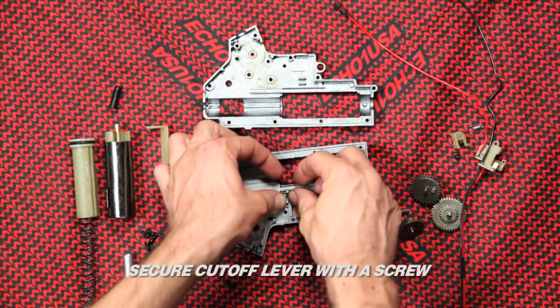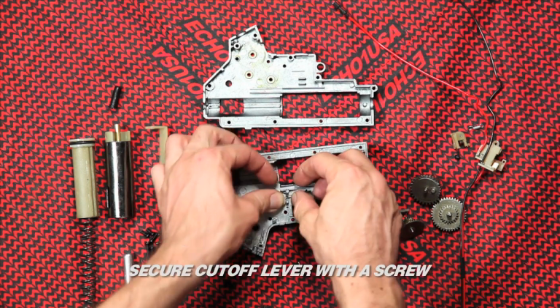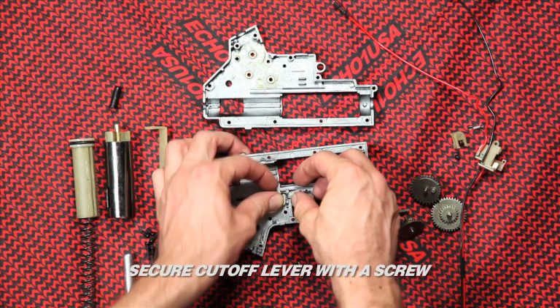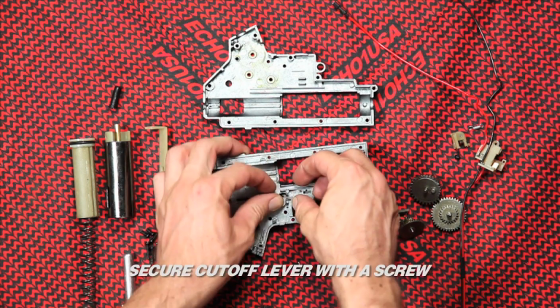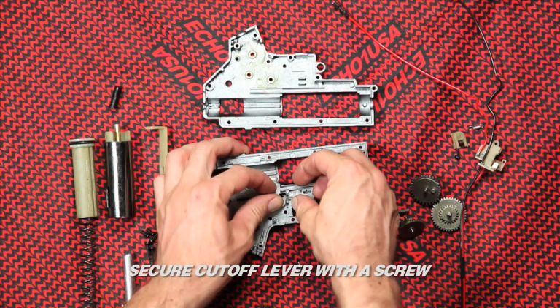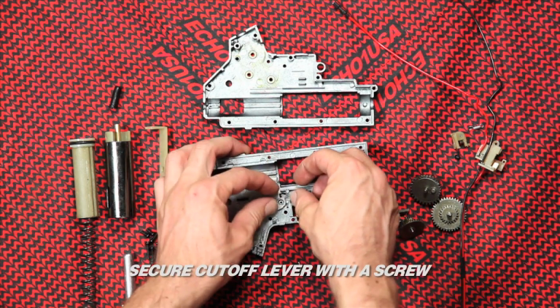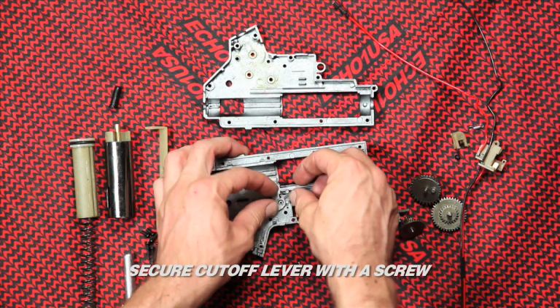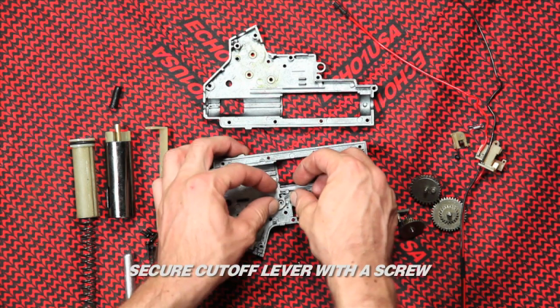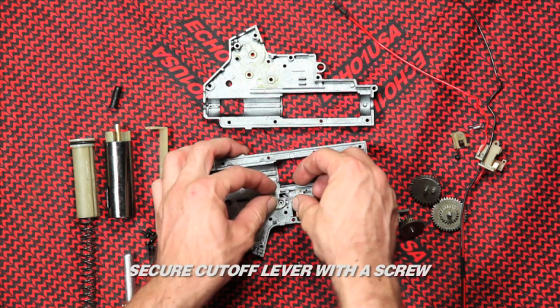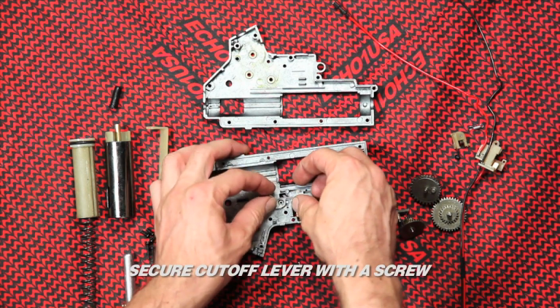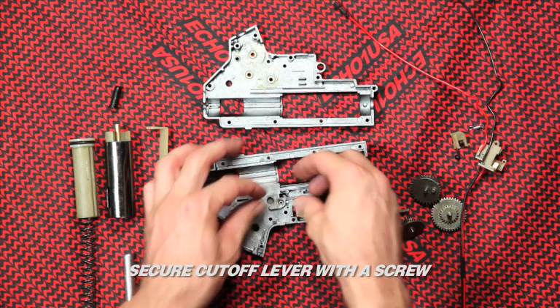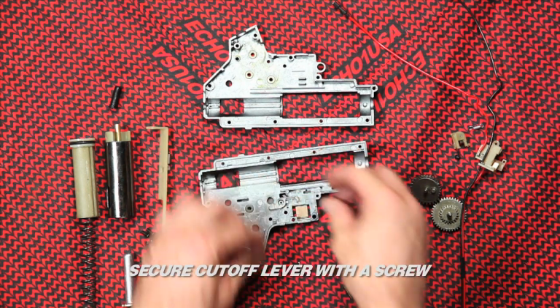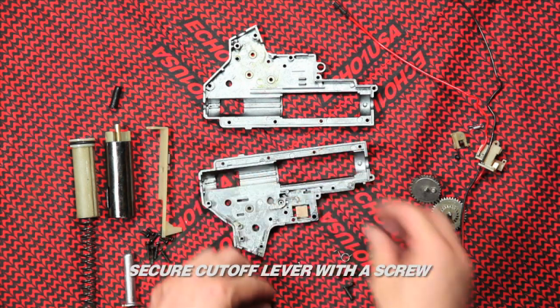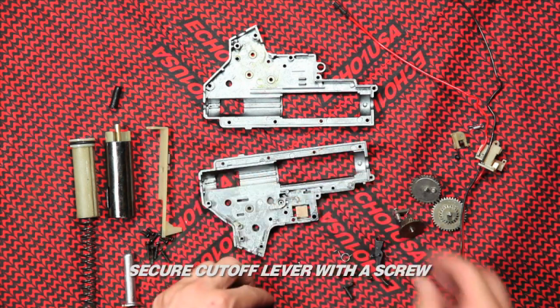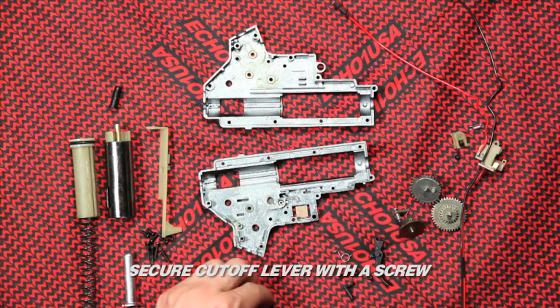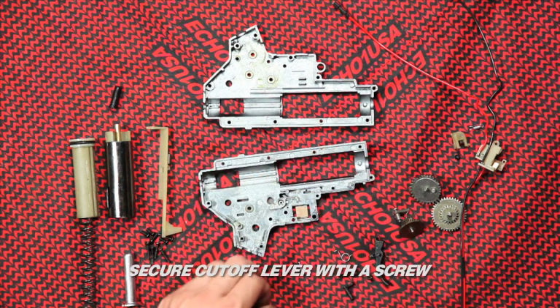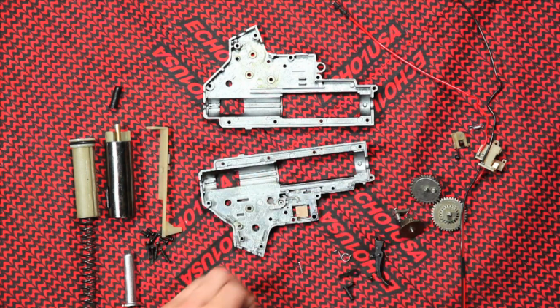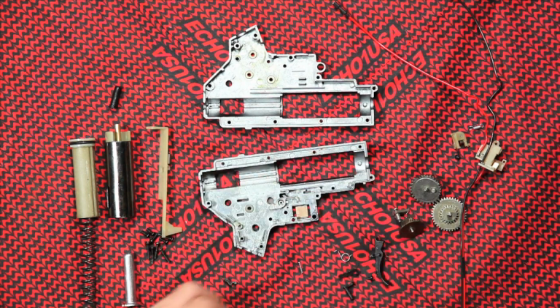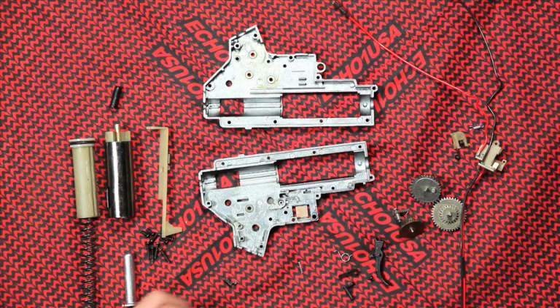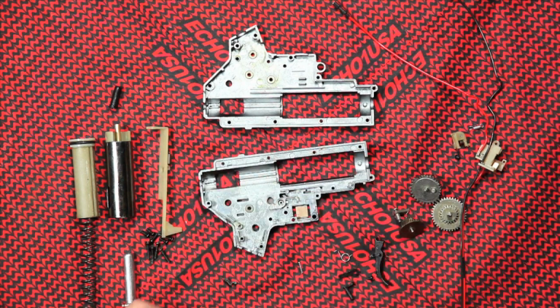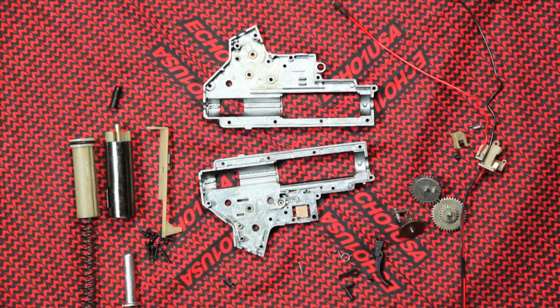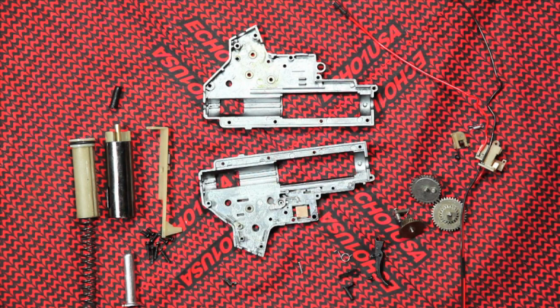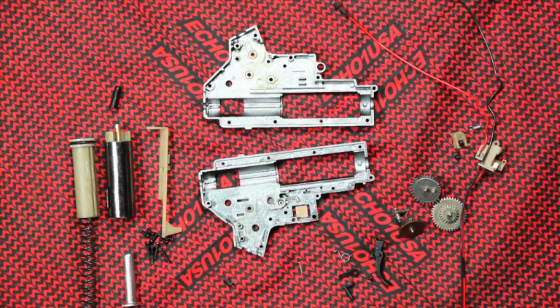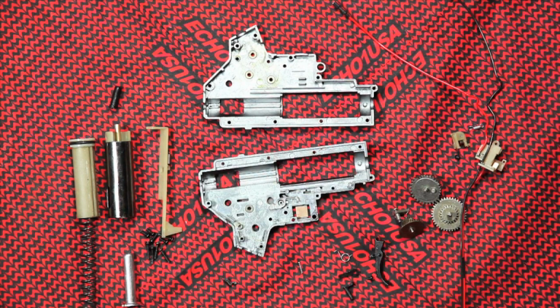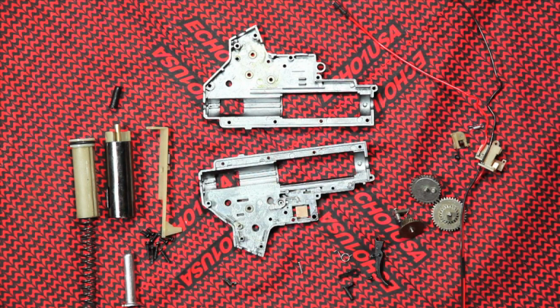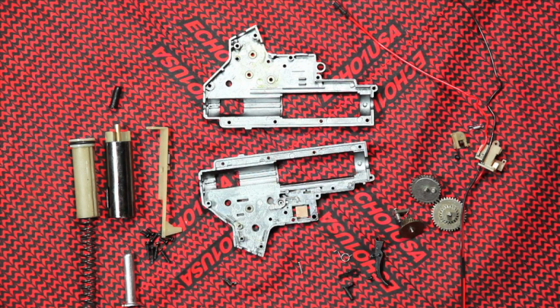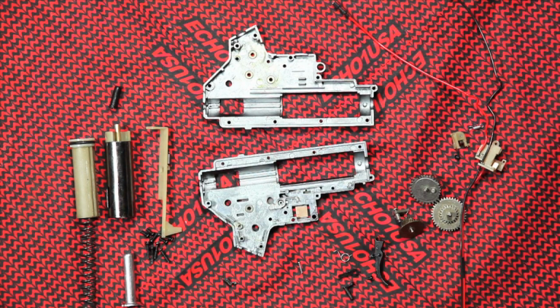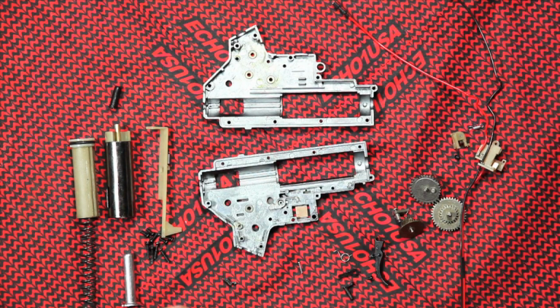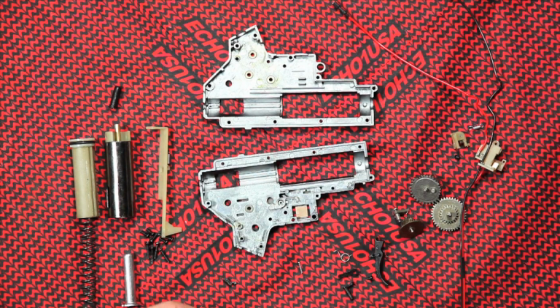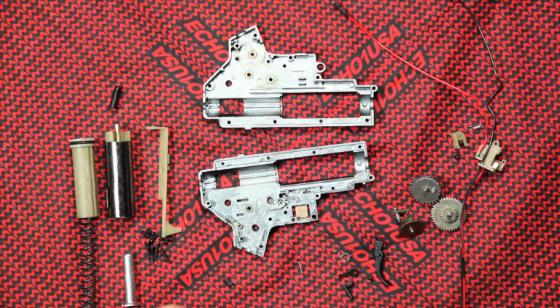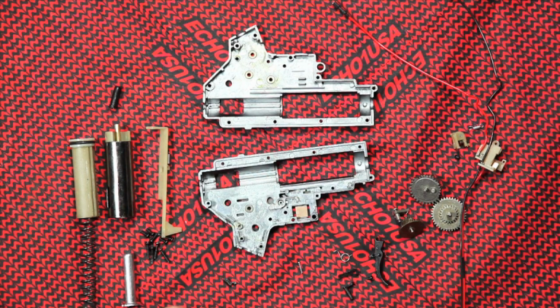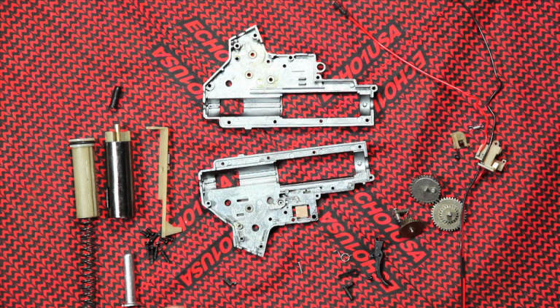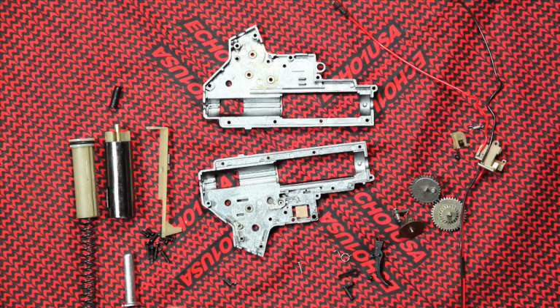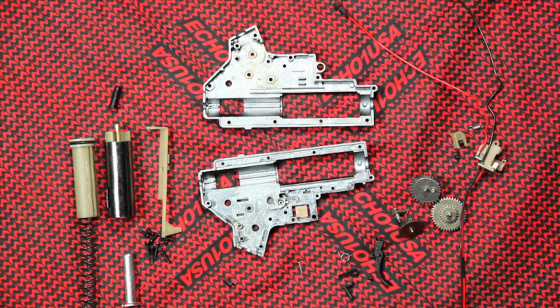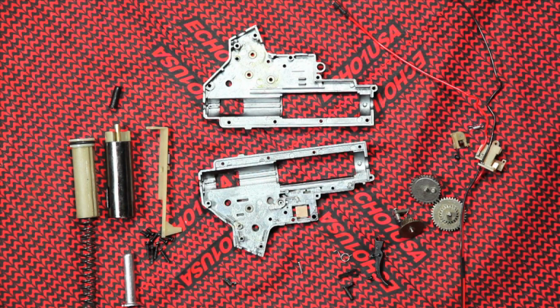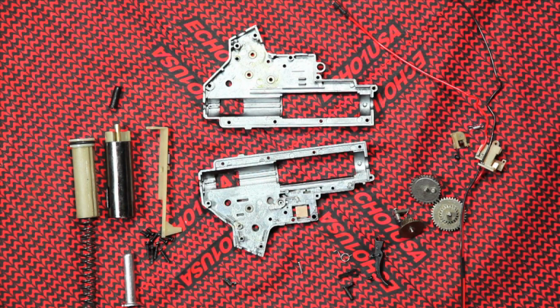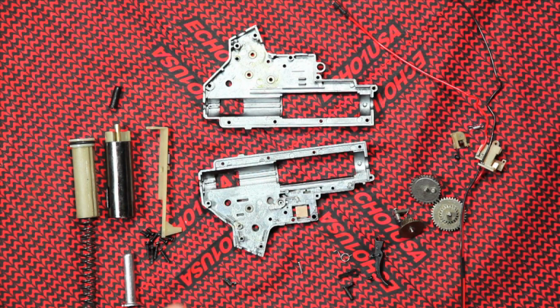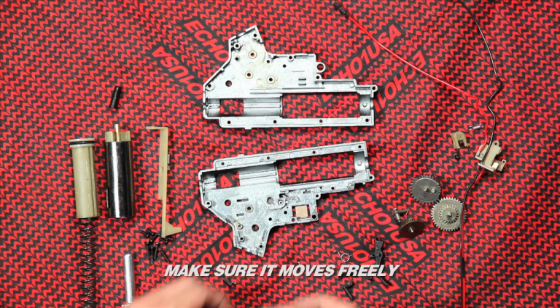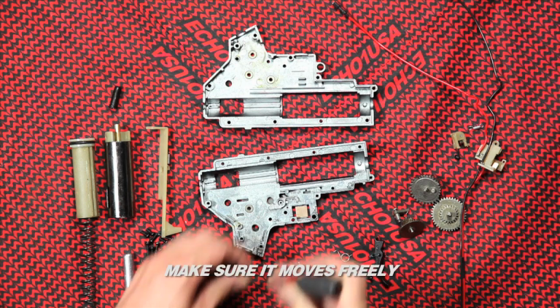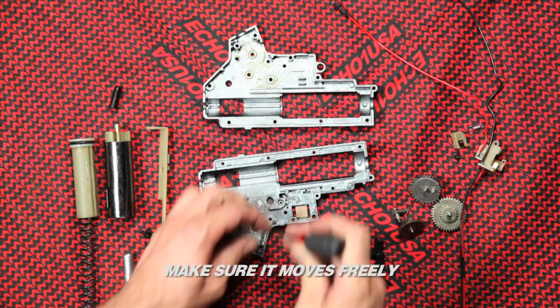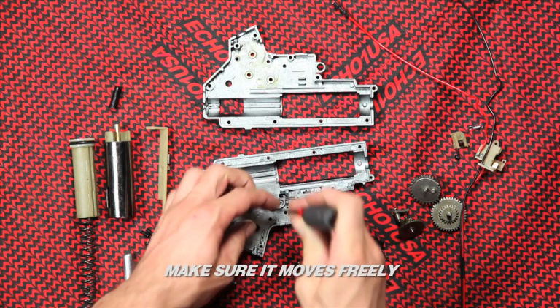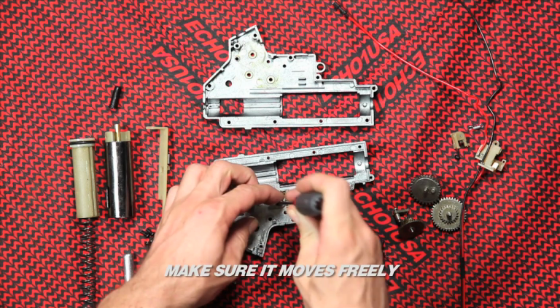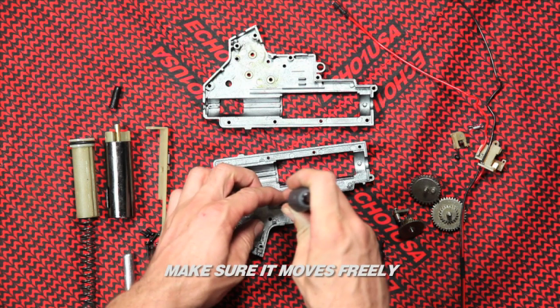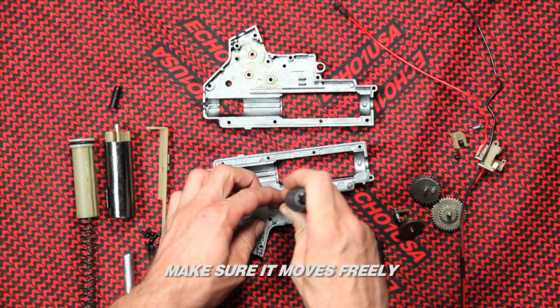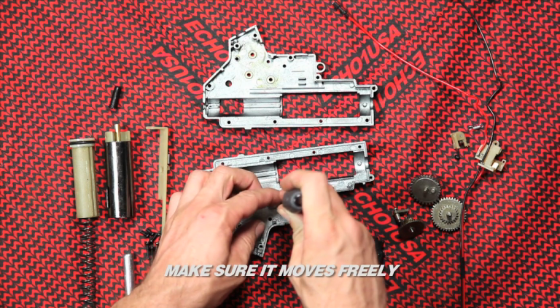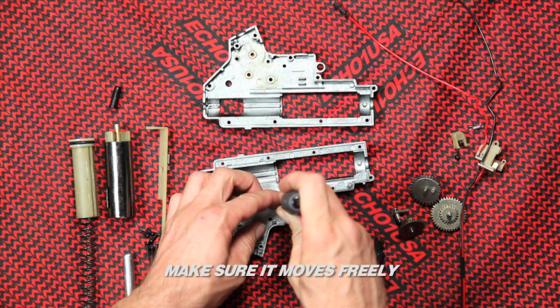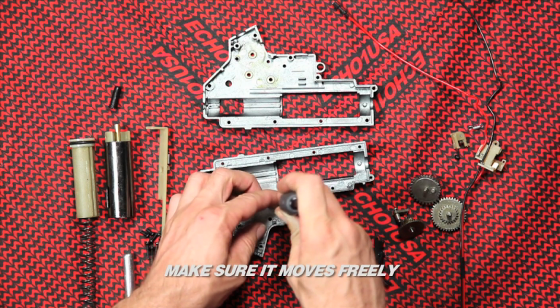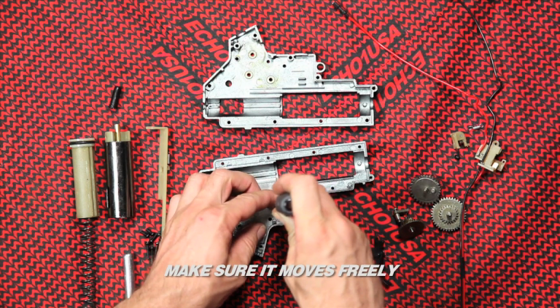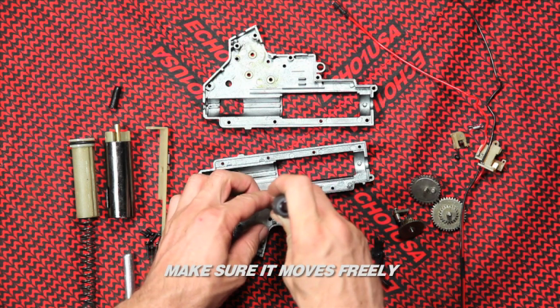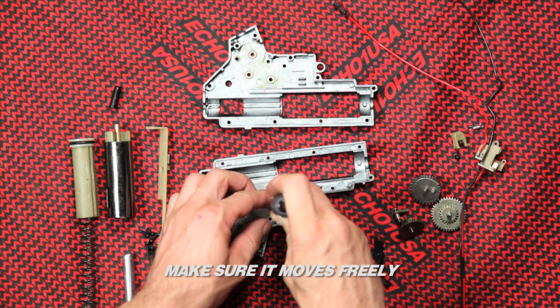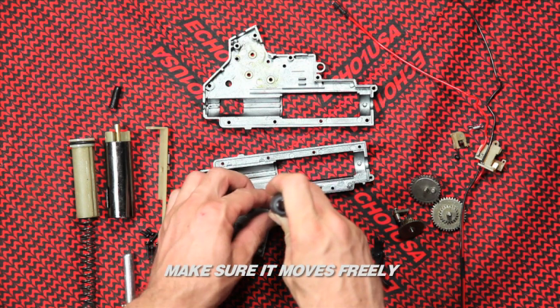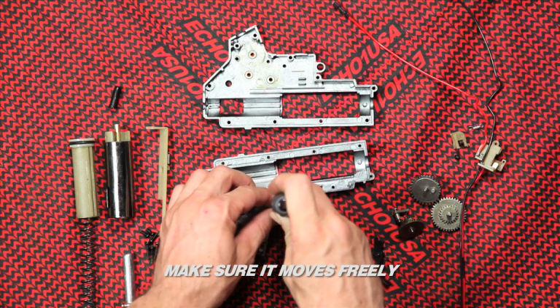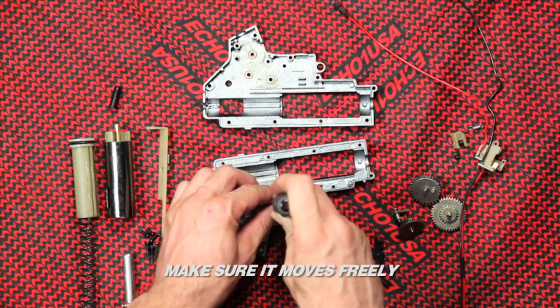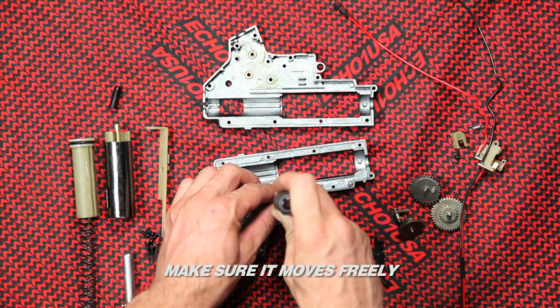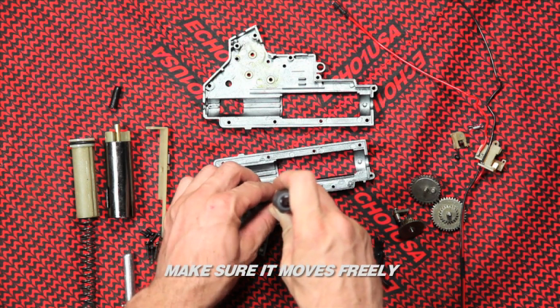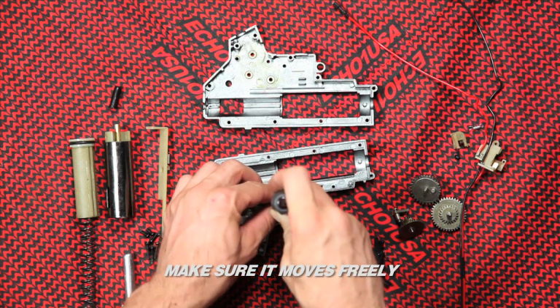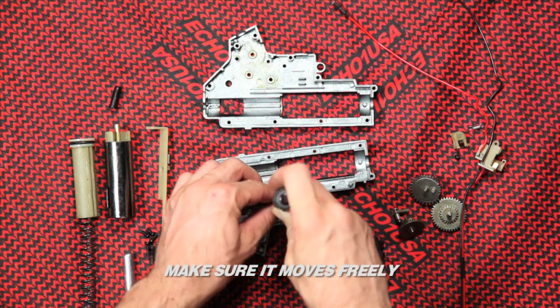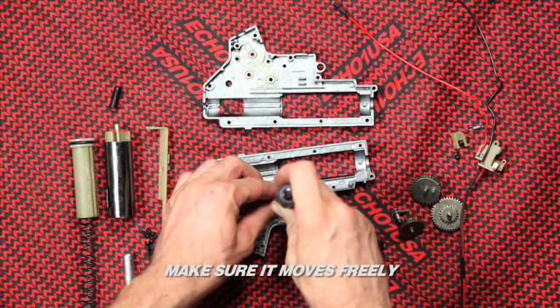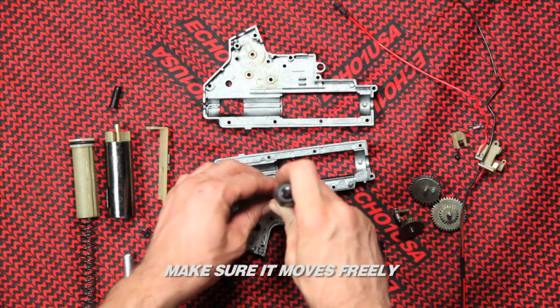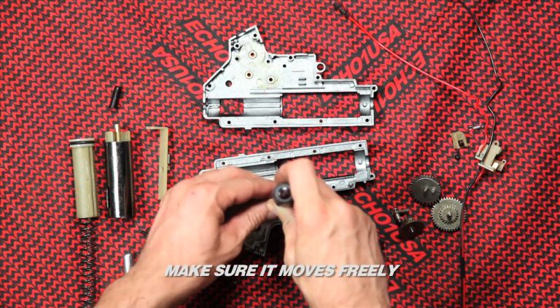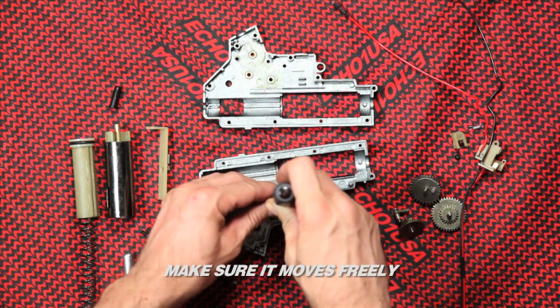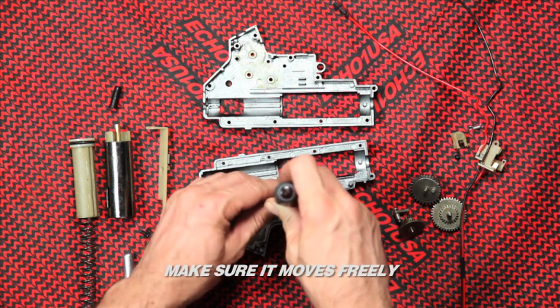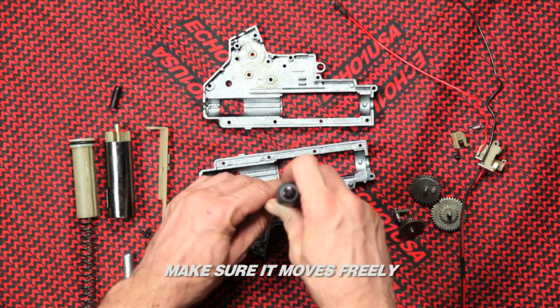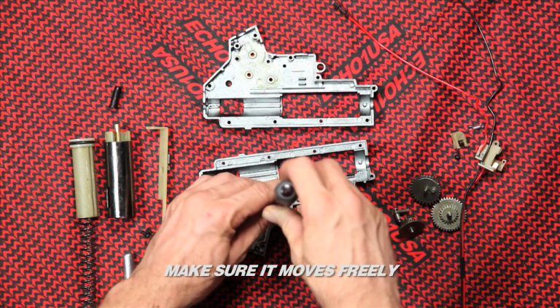Secure the cutoff lever with a screw. Make sure the screw is tight, but the lever can move freely.